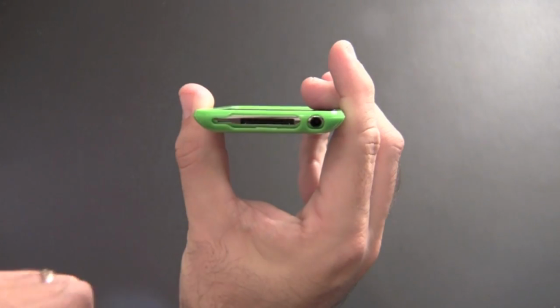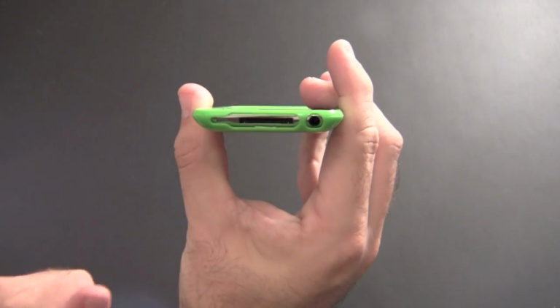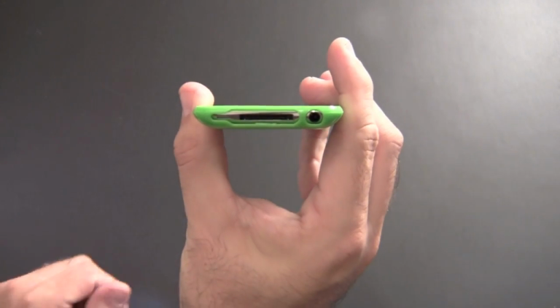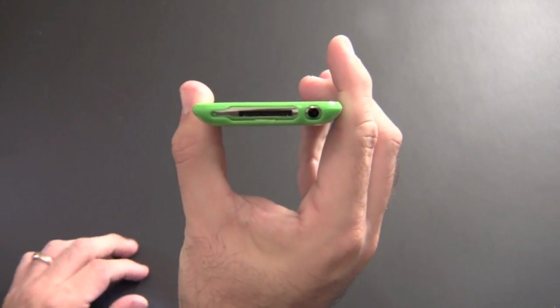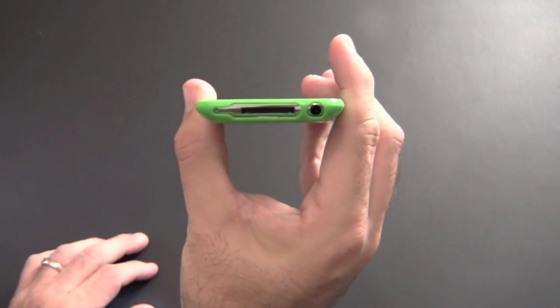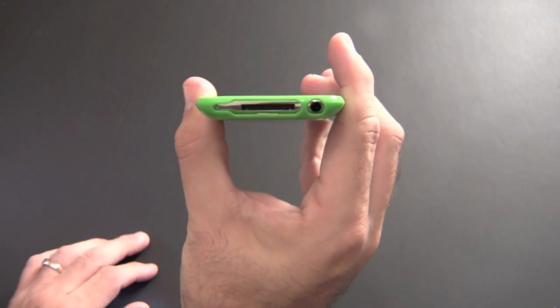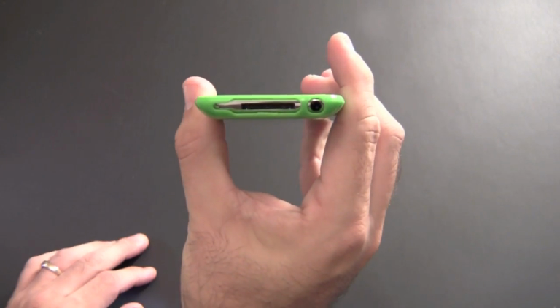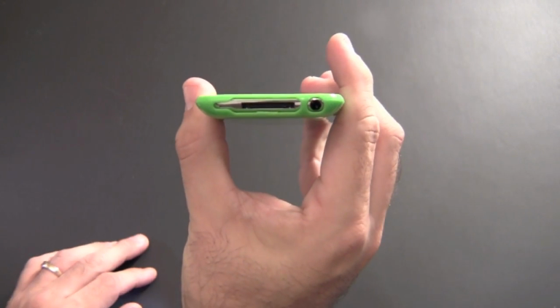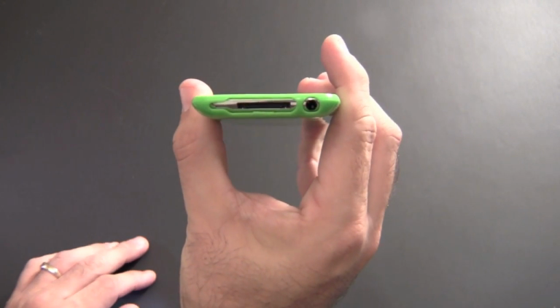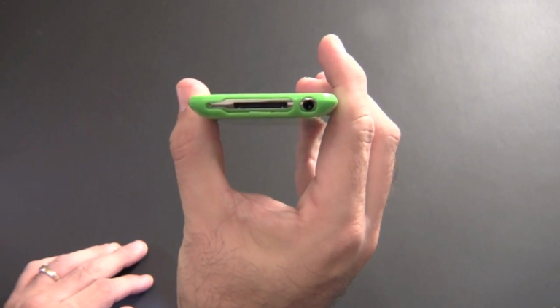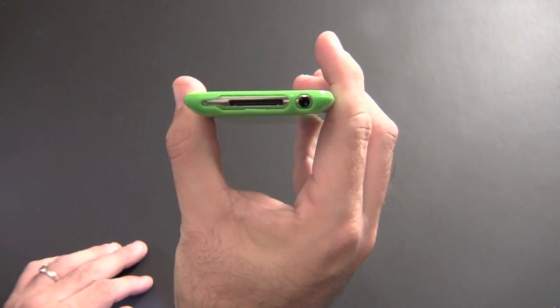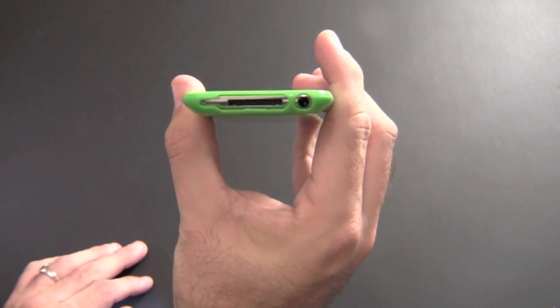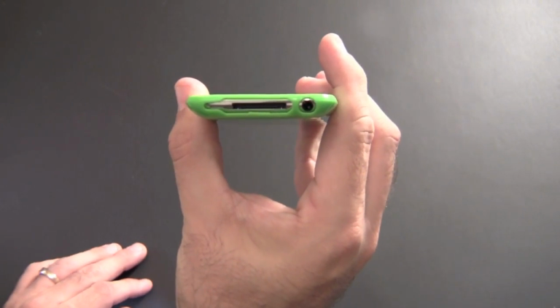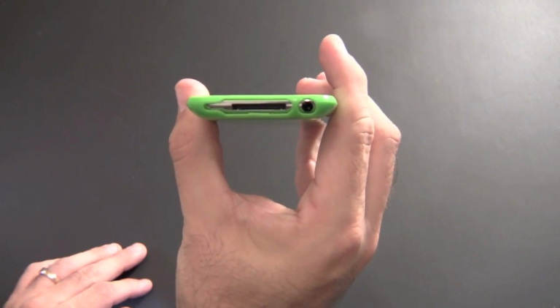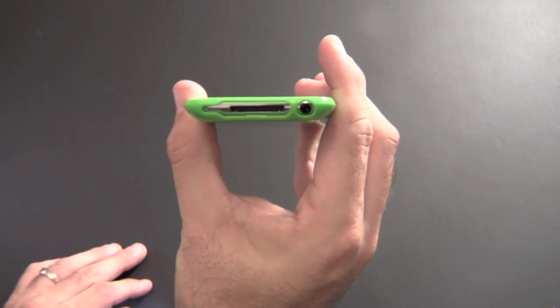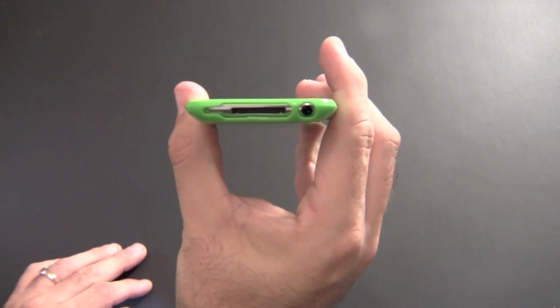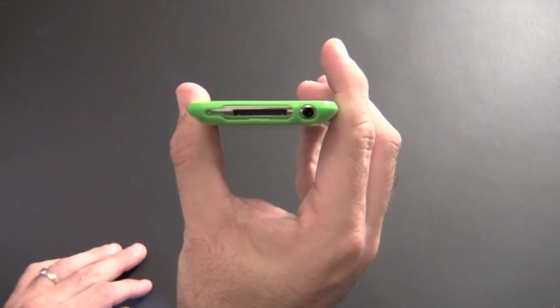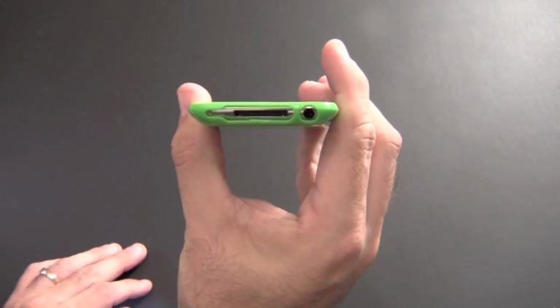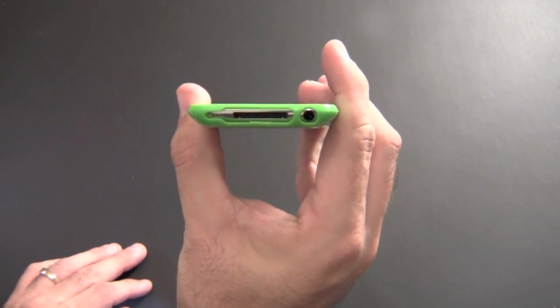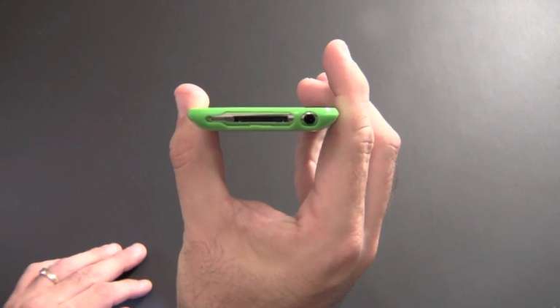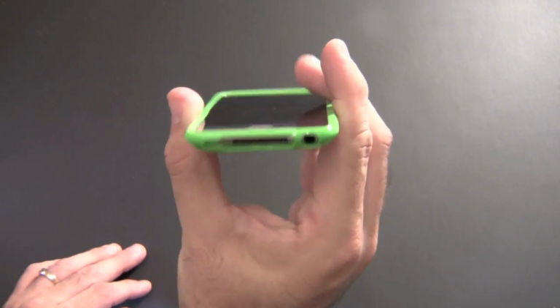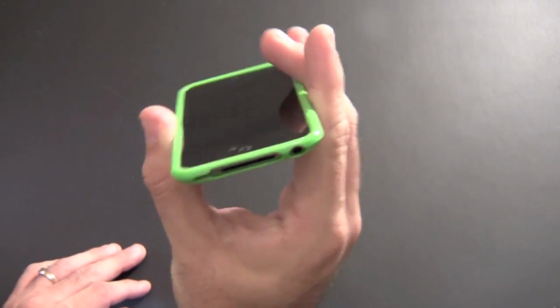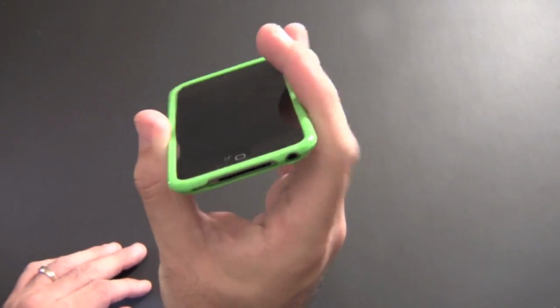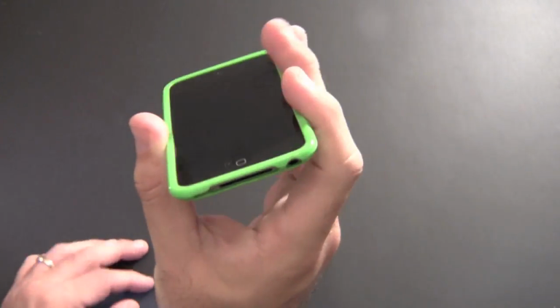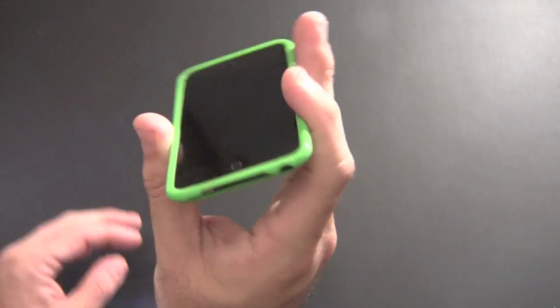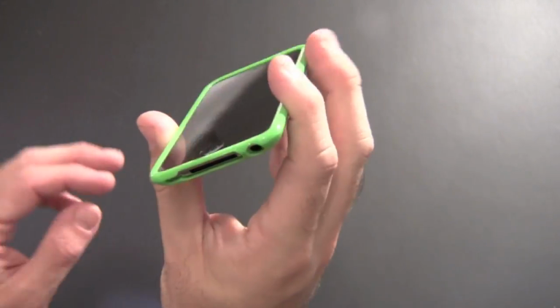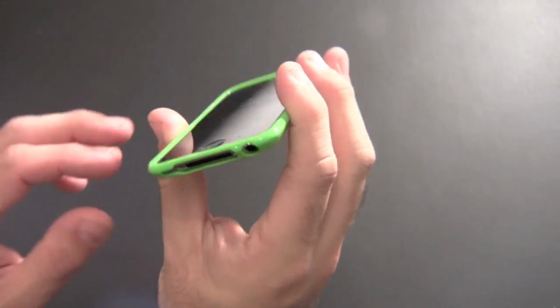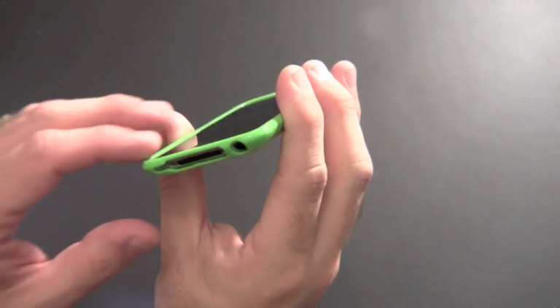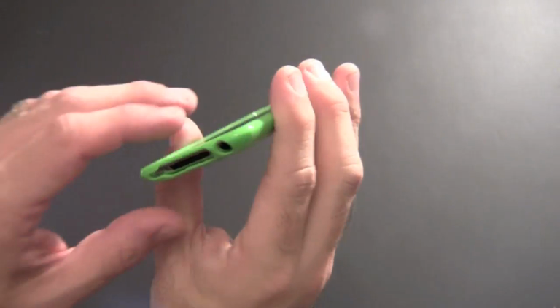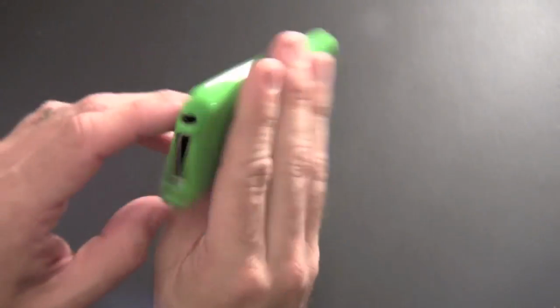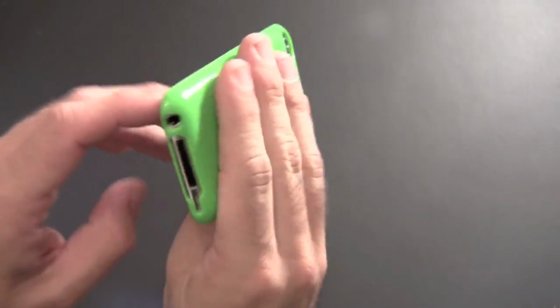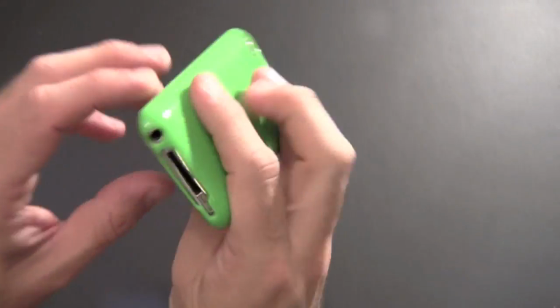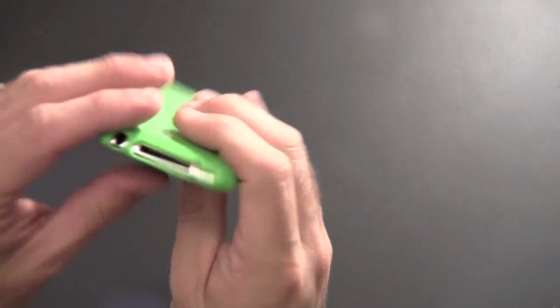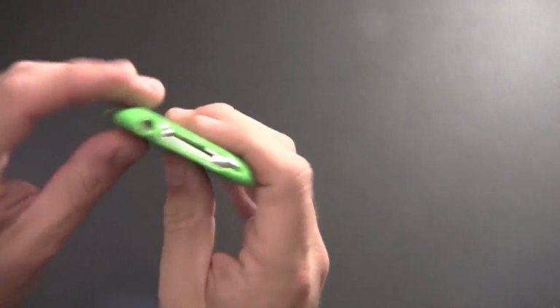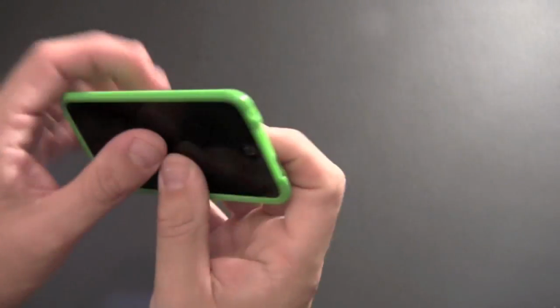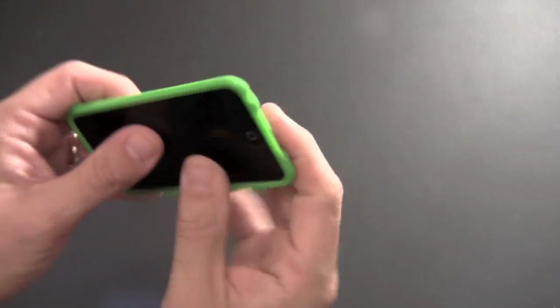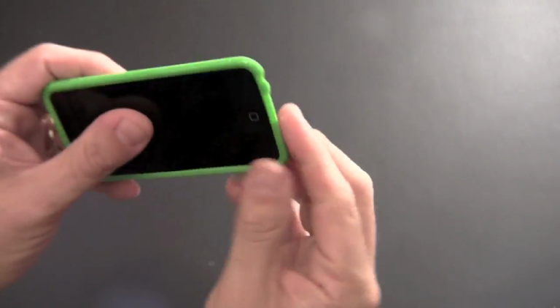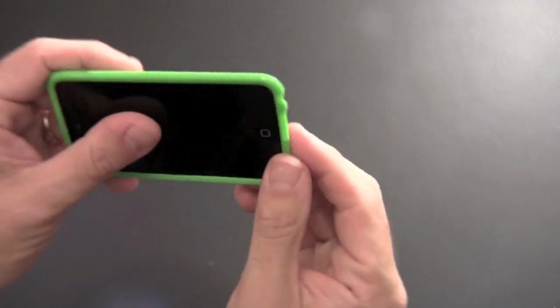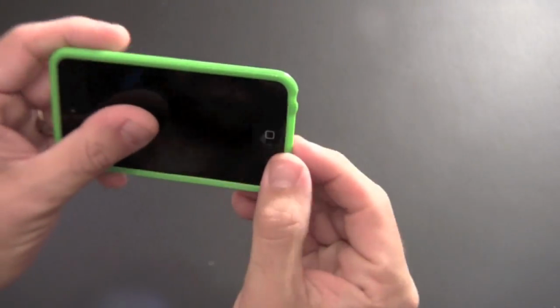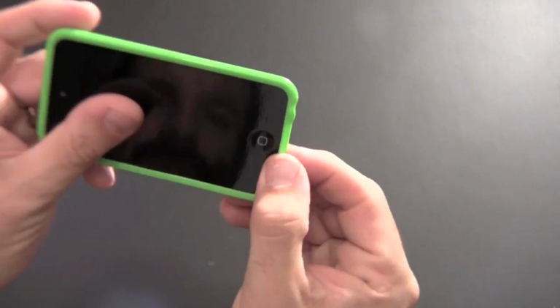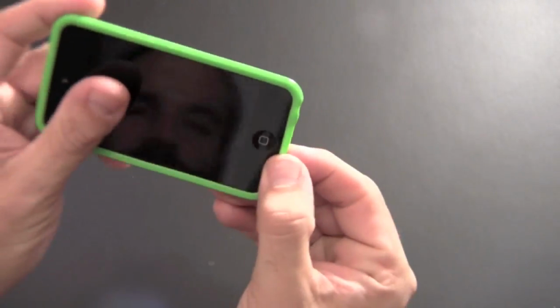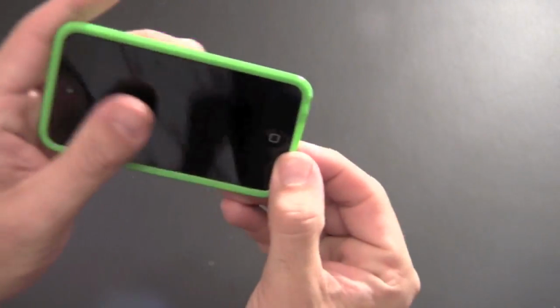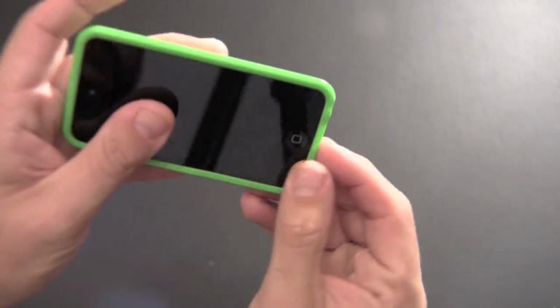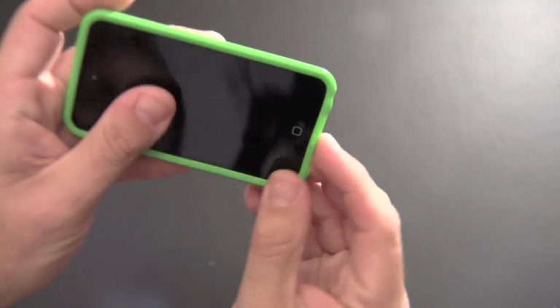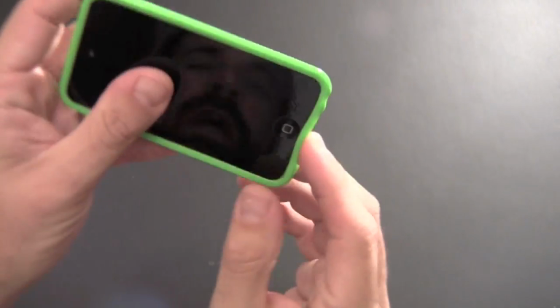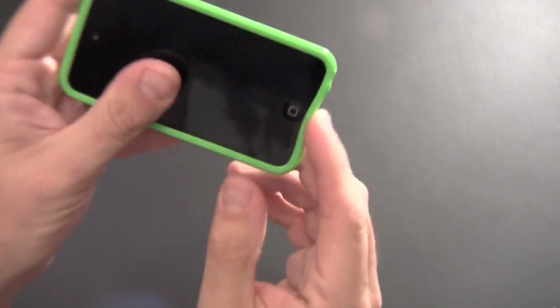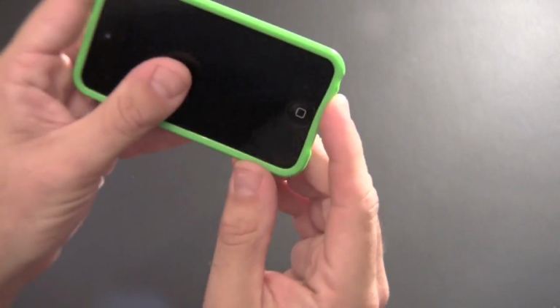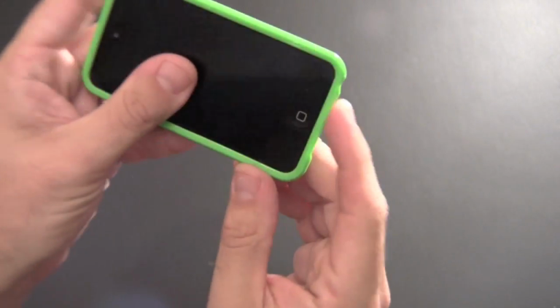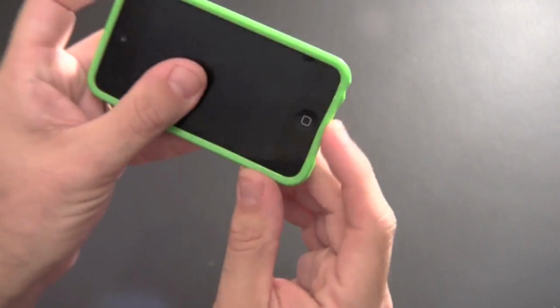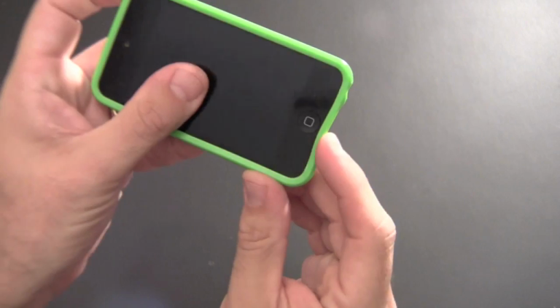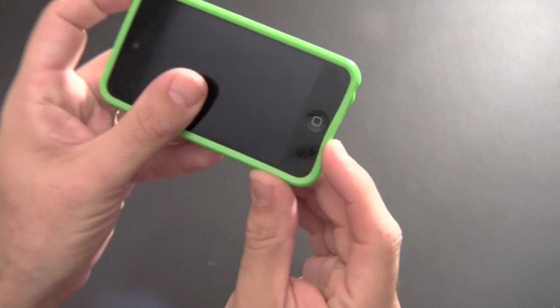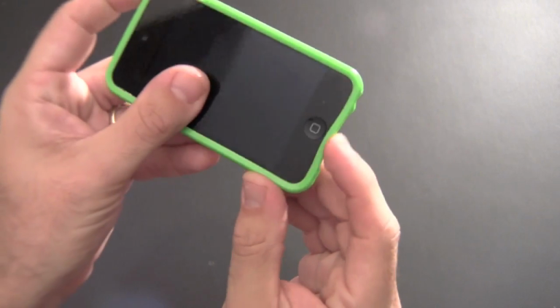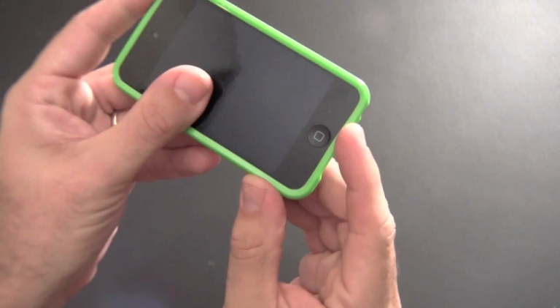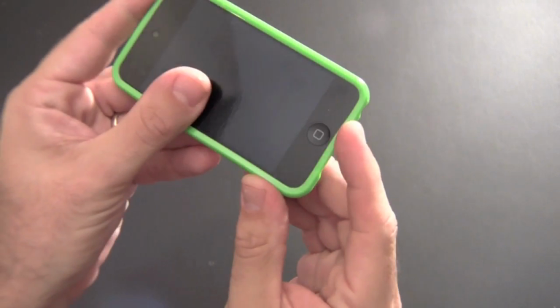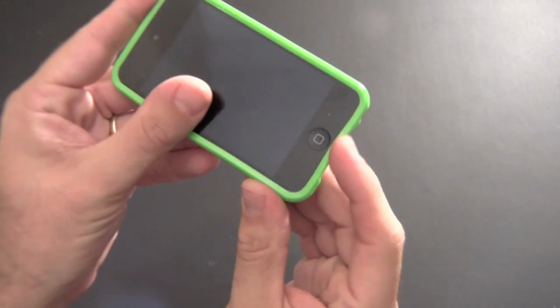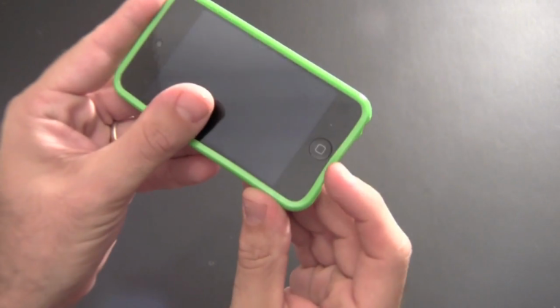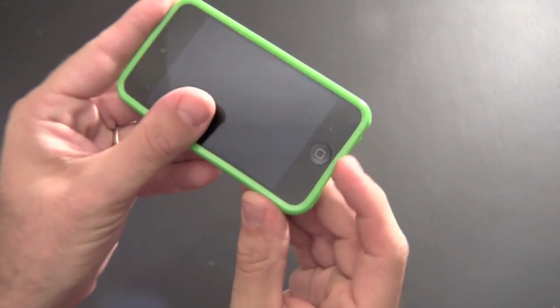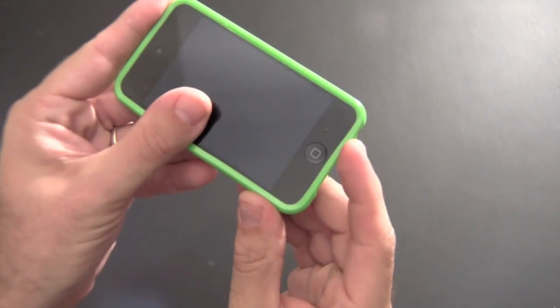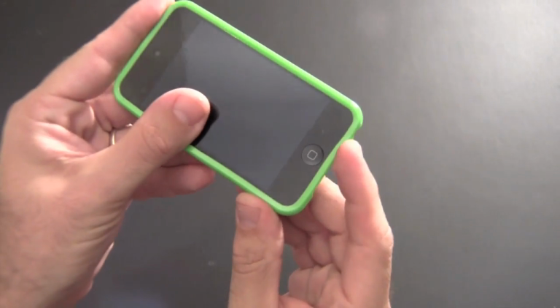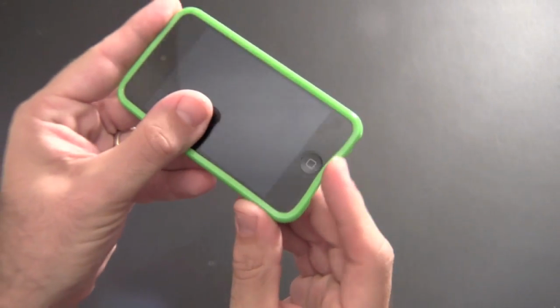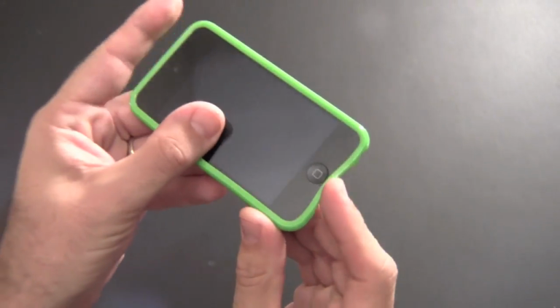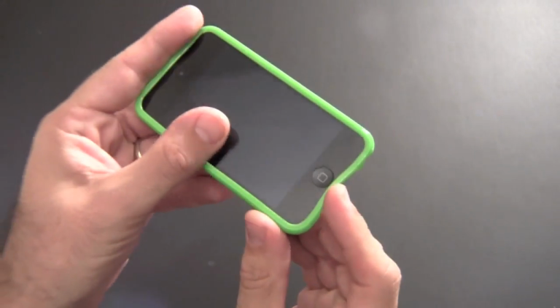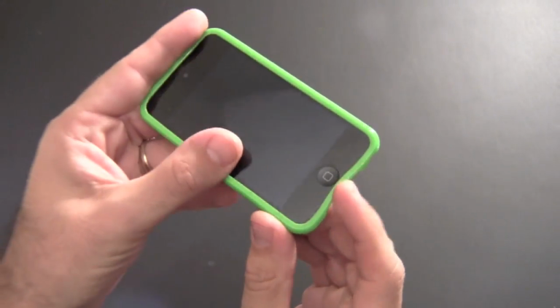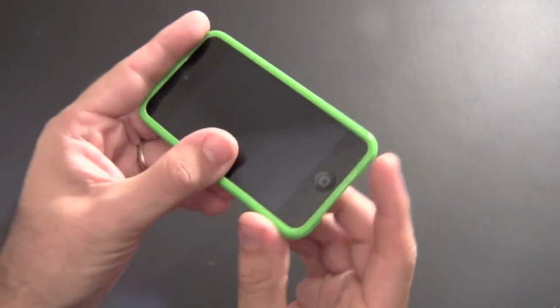On the bottom, there's one large cutout for the 30-pin dock connector and the main speaker, and then another individual cutout for the headset jack.